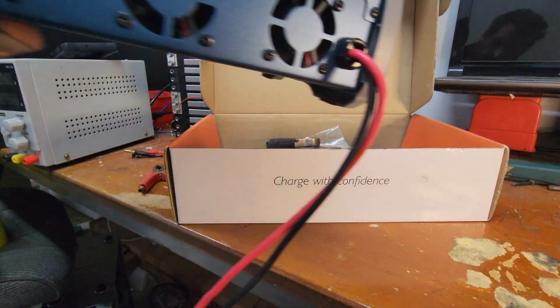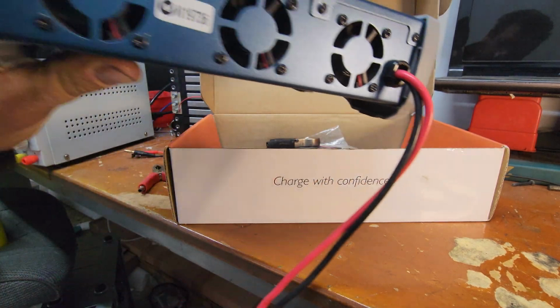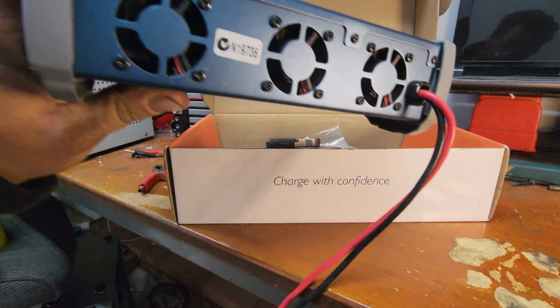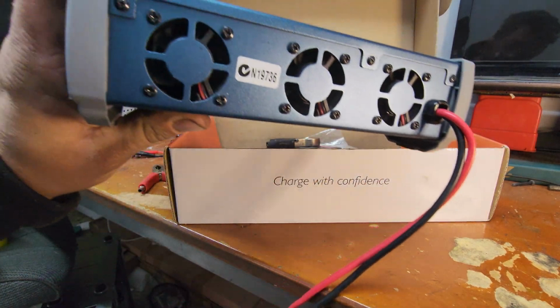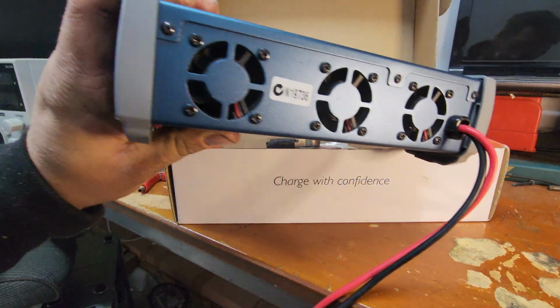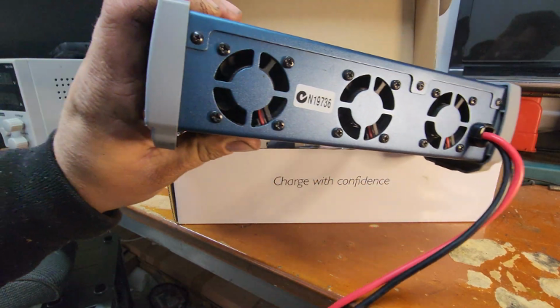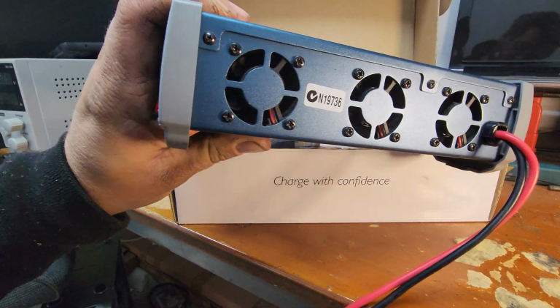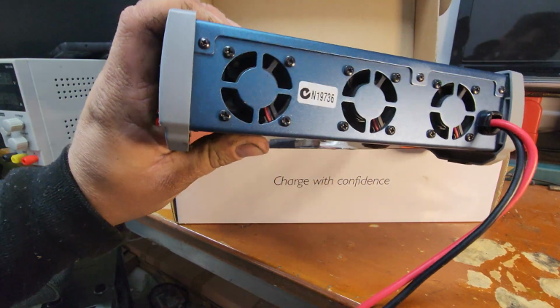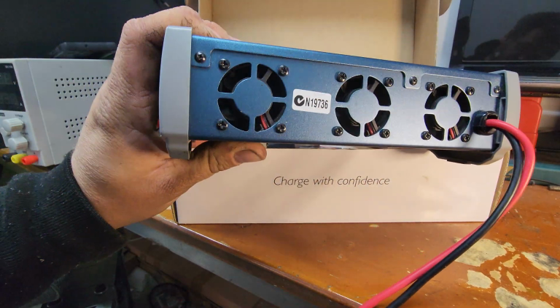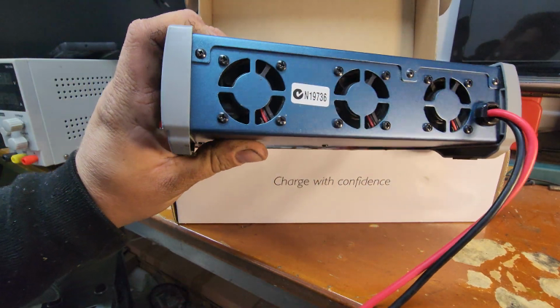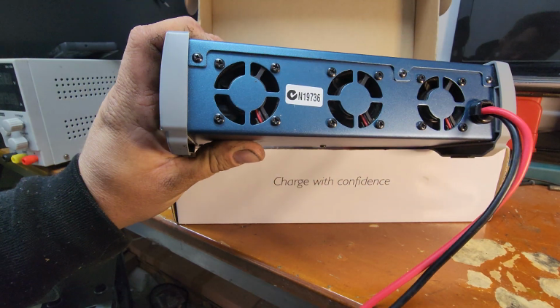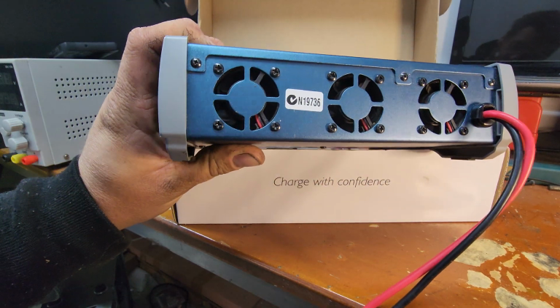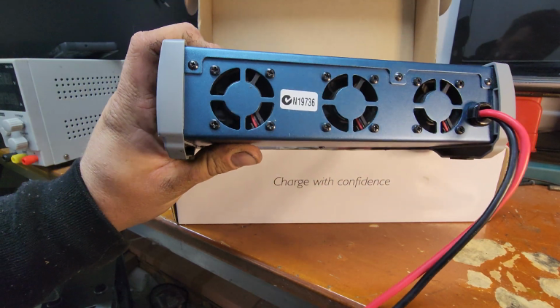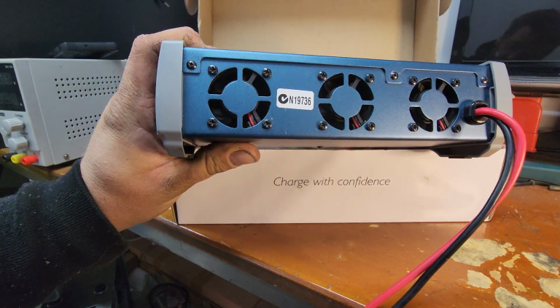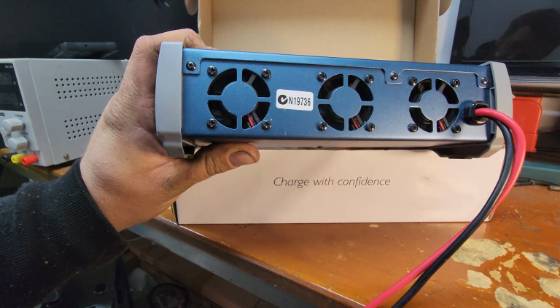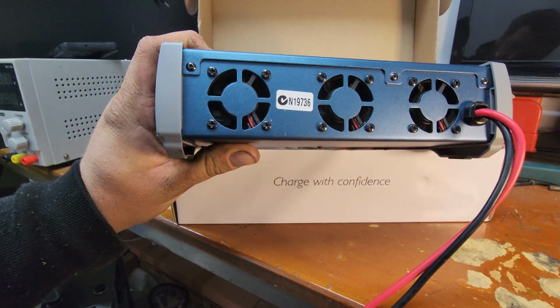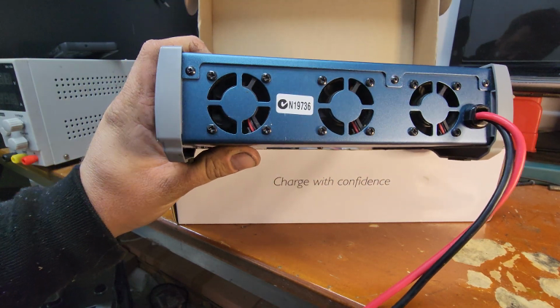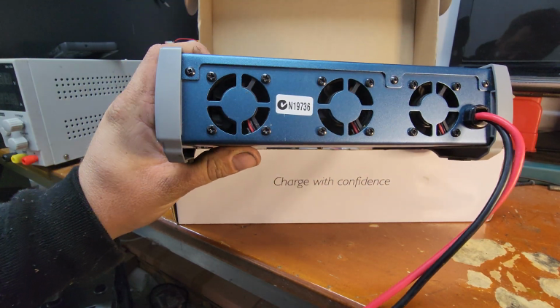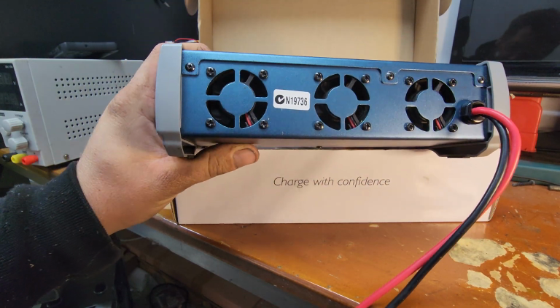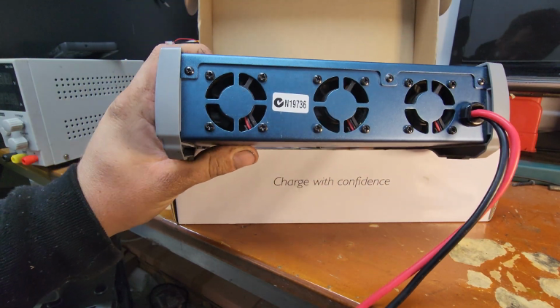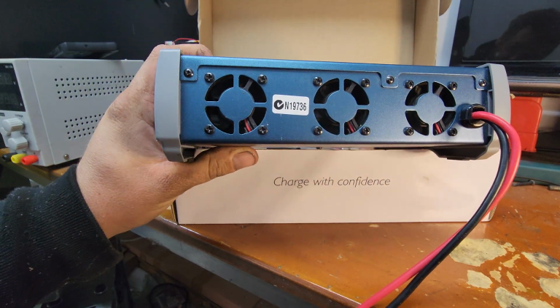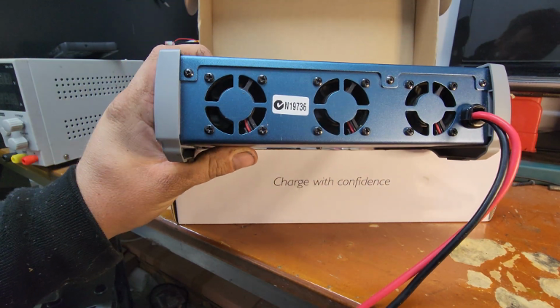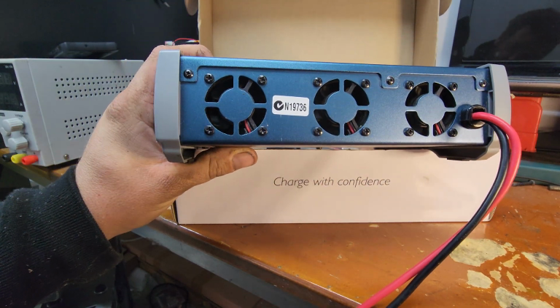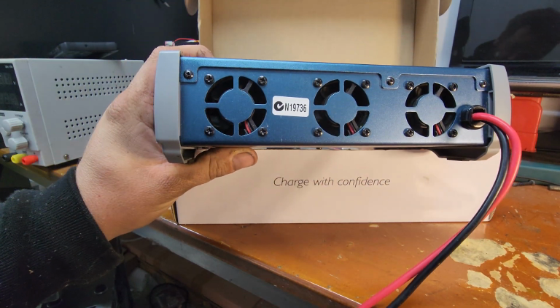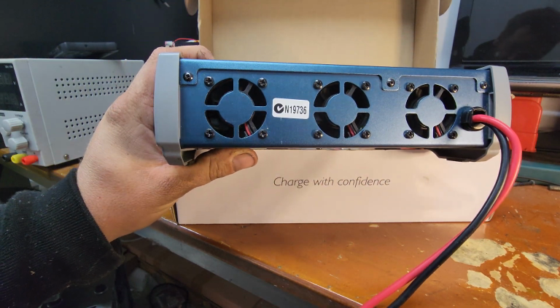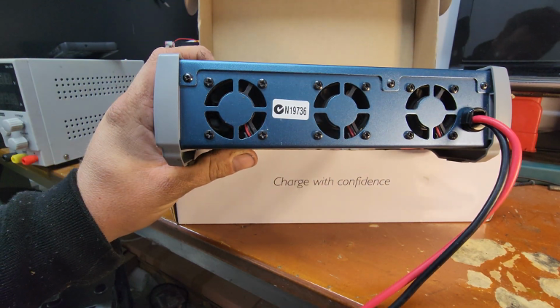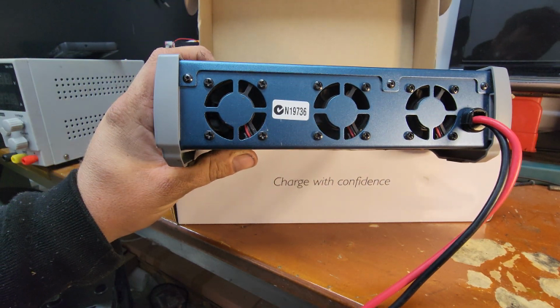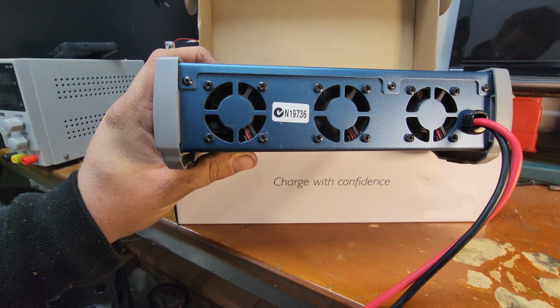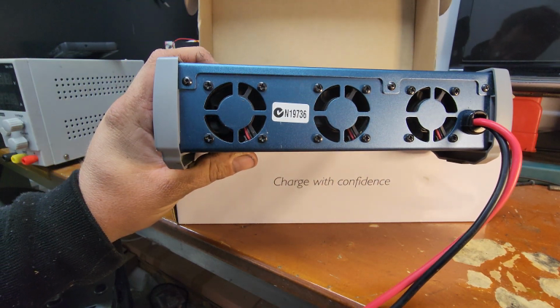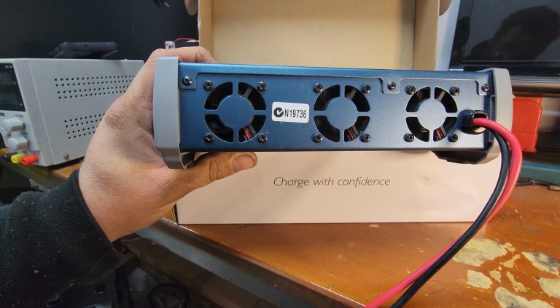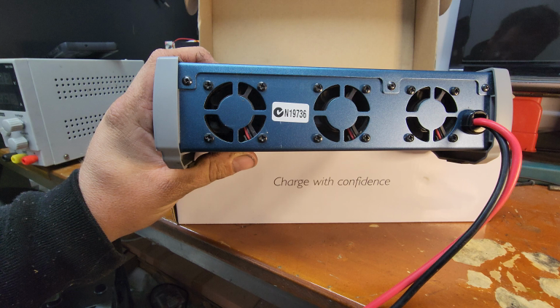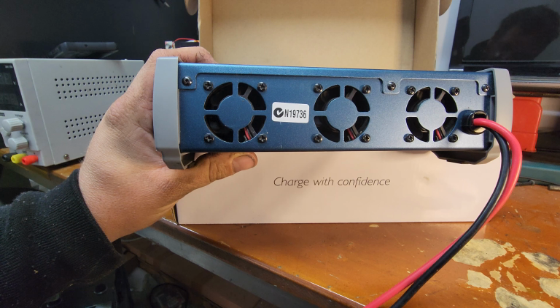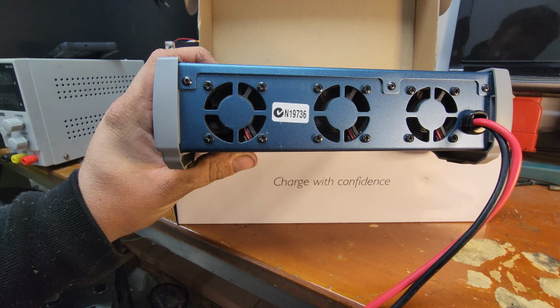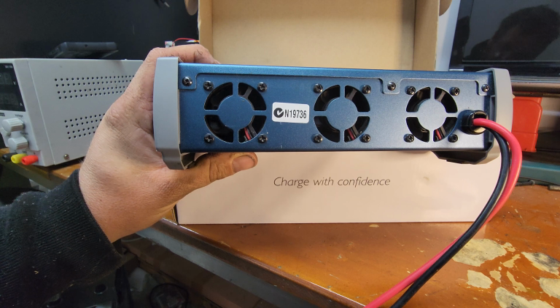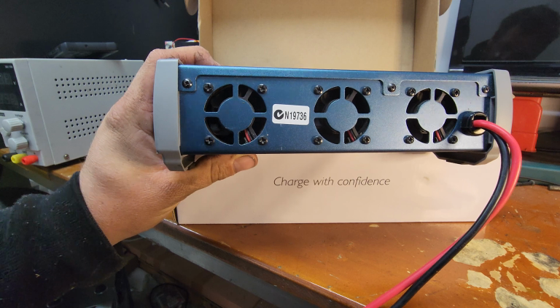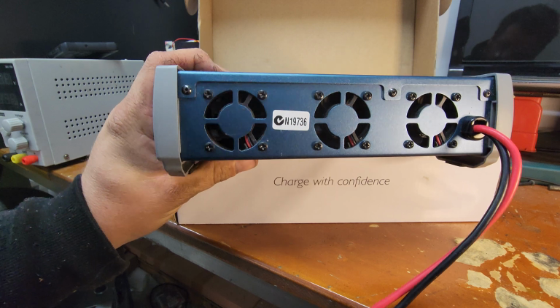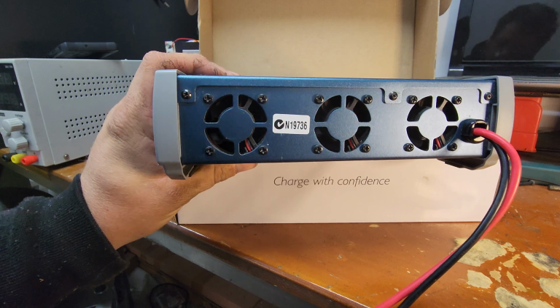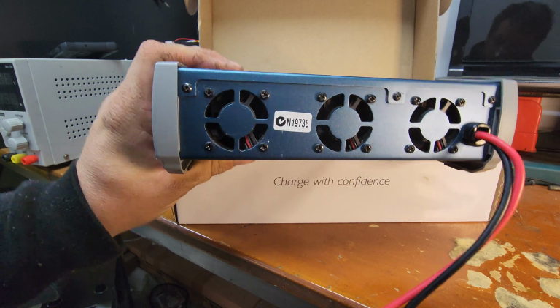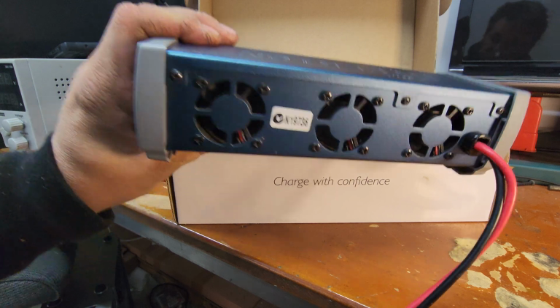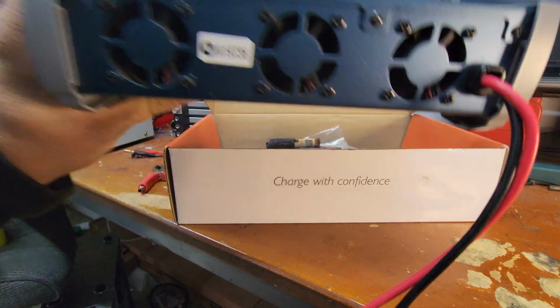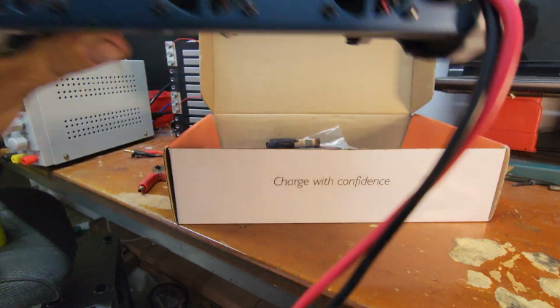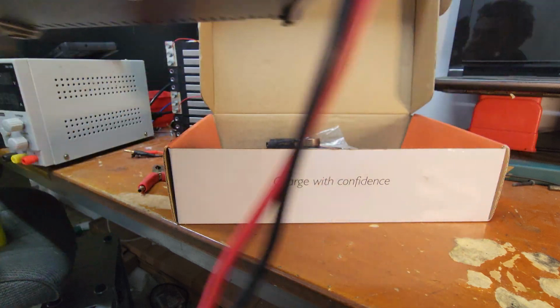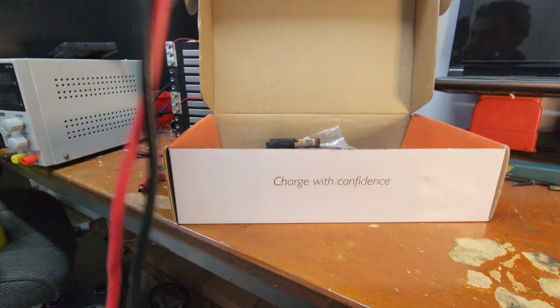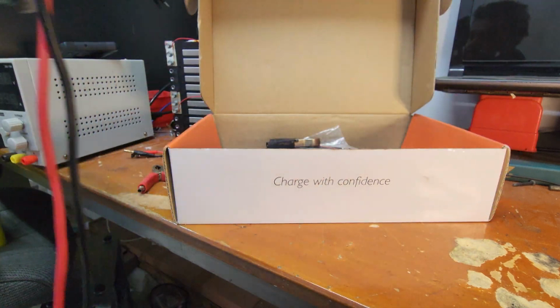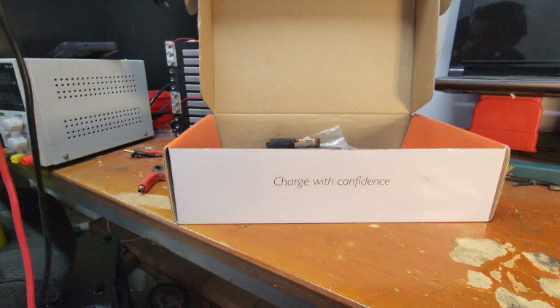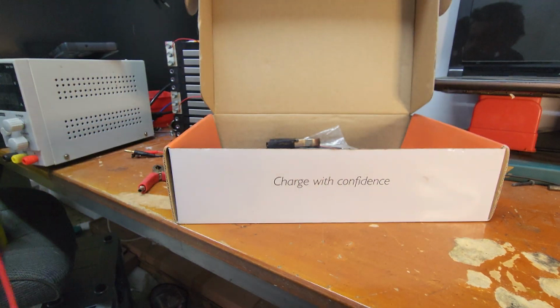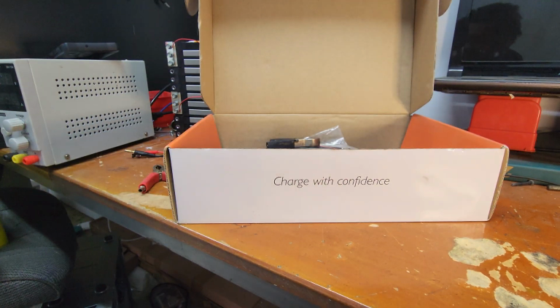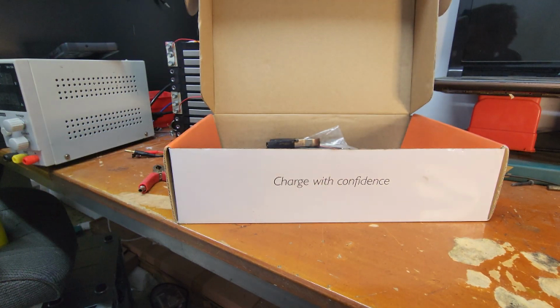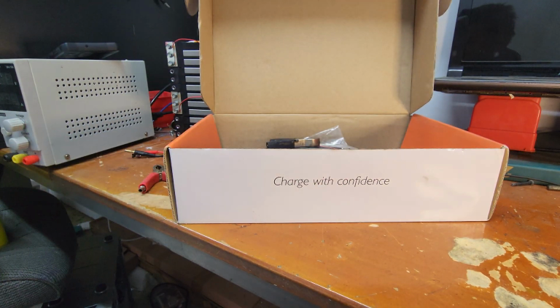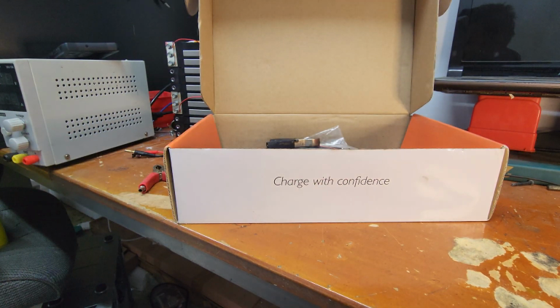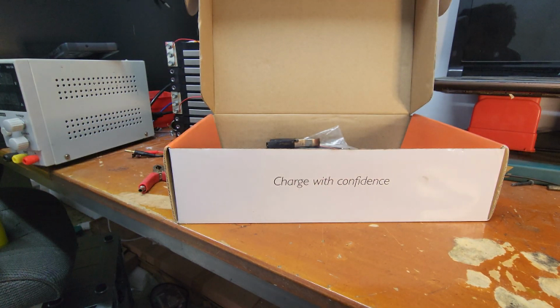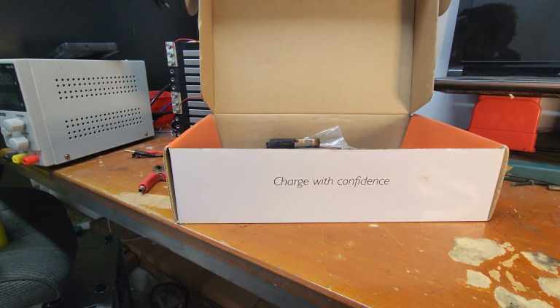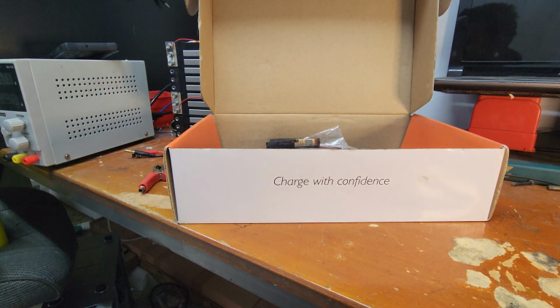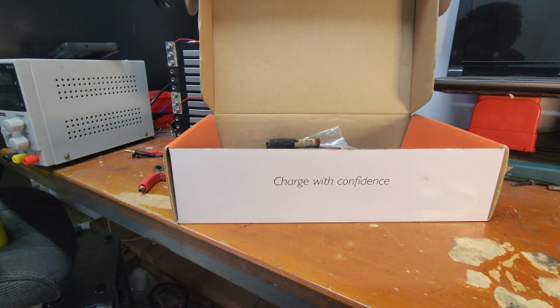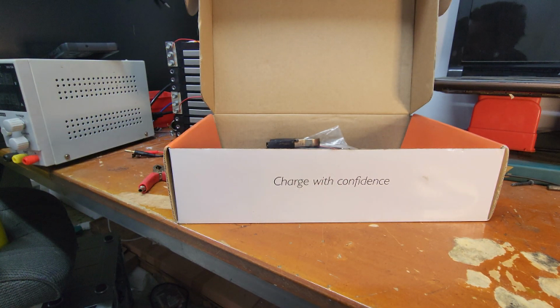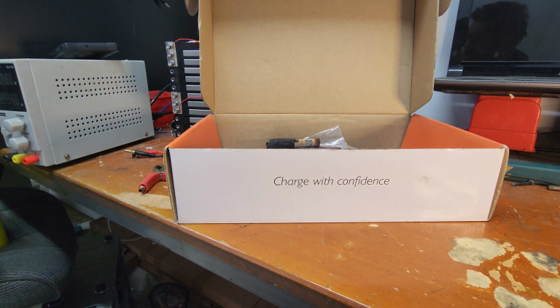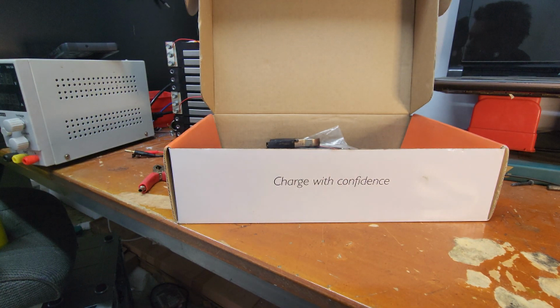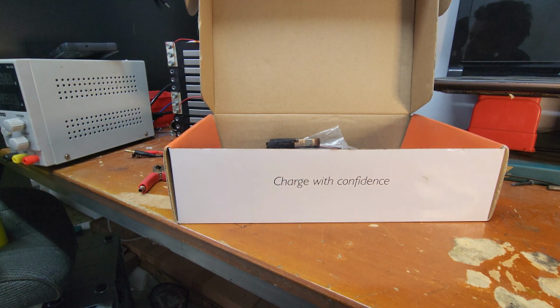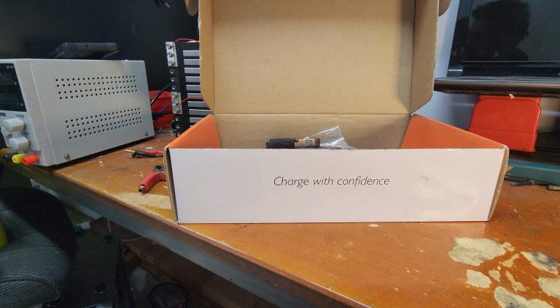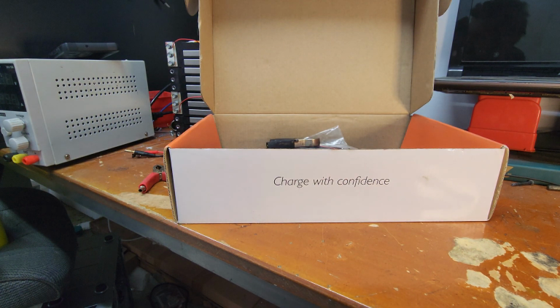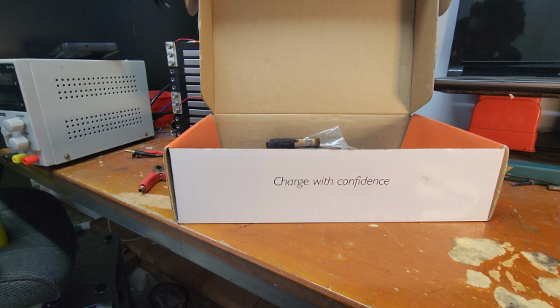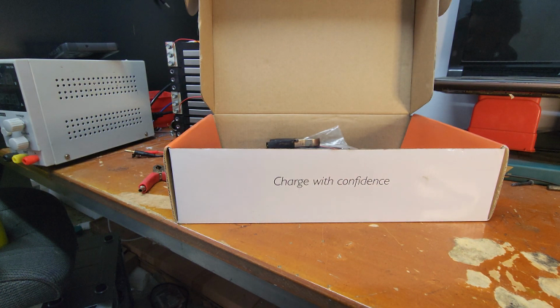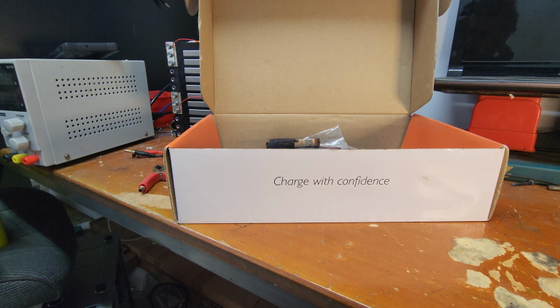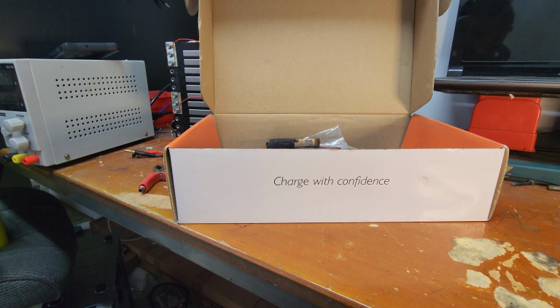There's a temperature sensor port on each side, balance ports in the front, output ports there, big thick cables and banana plugs for power in. It has very massive temperature-sensing fans that kick in and out as required.